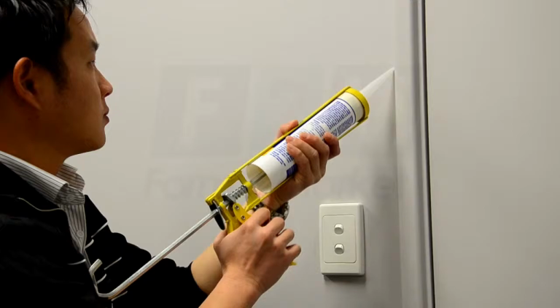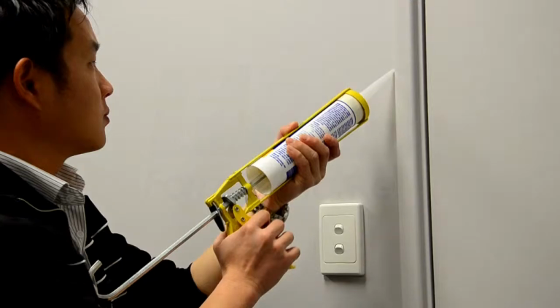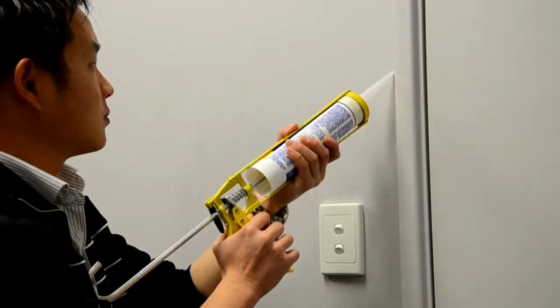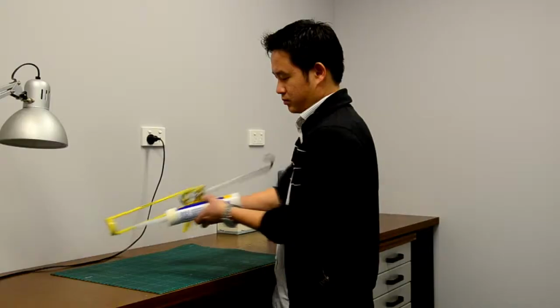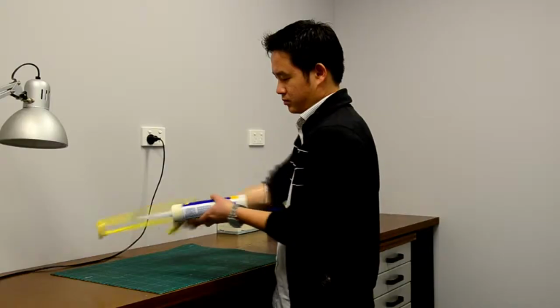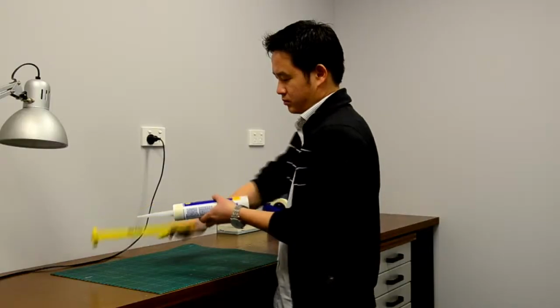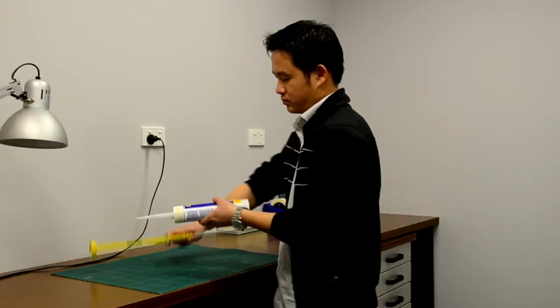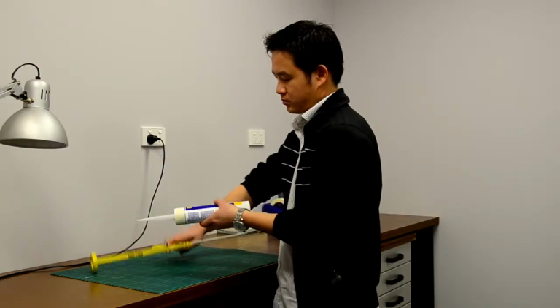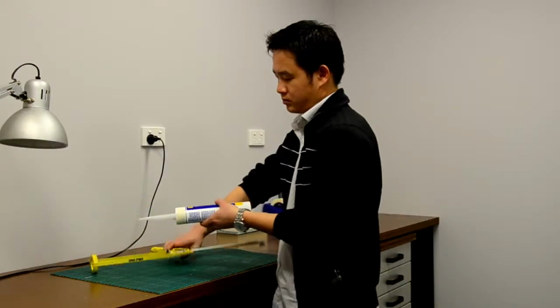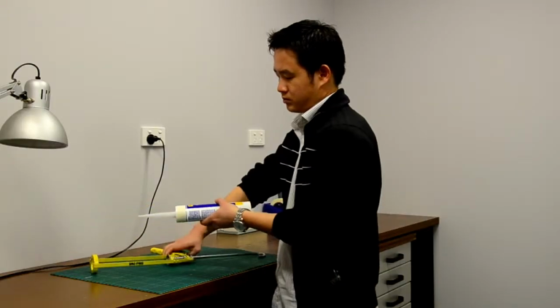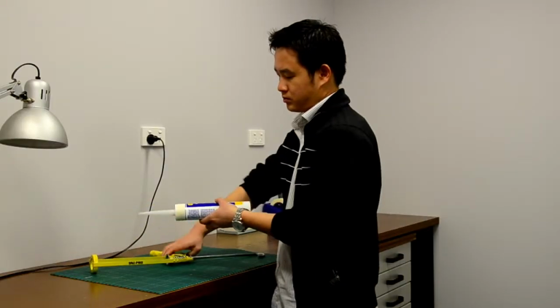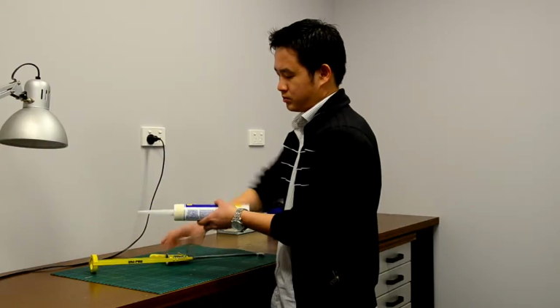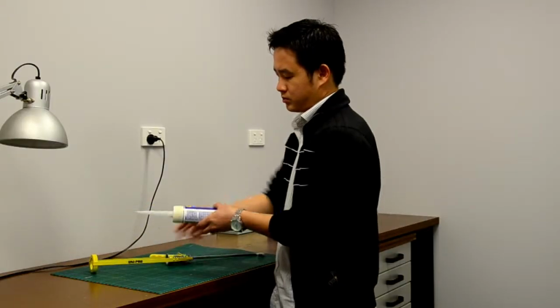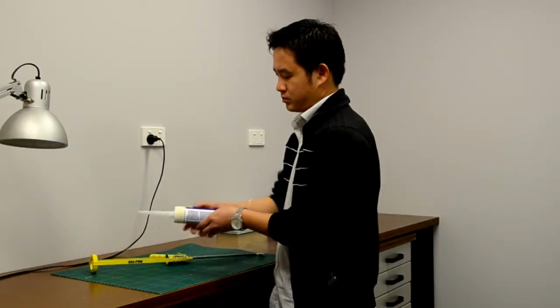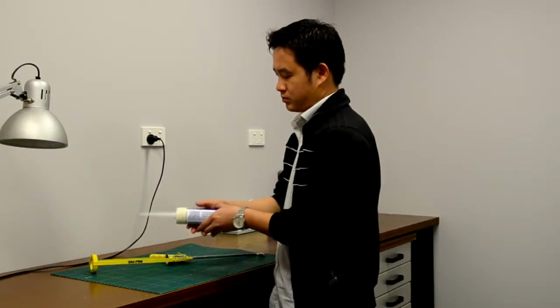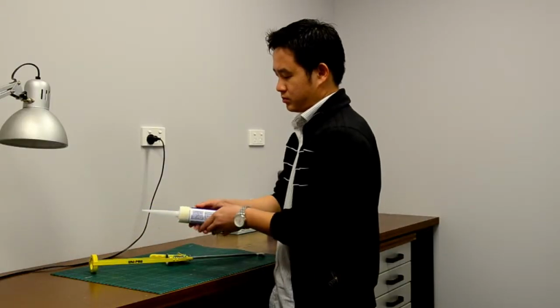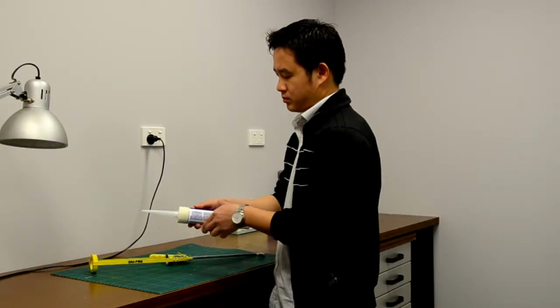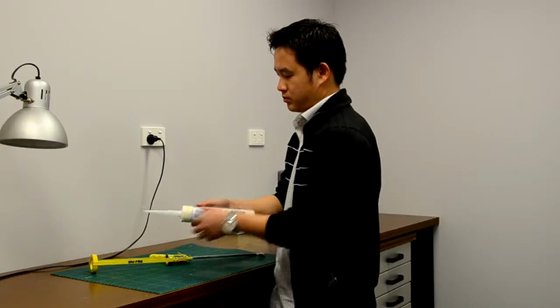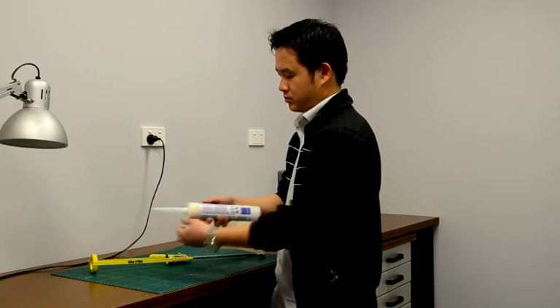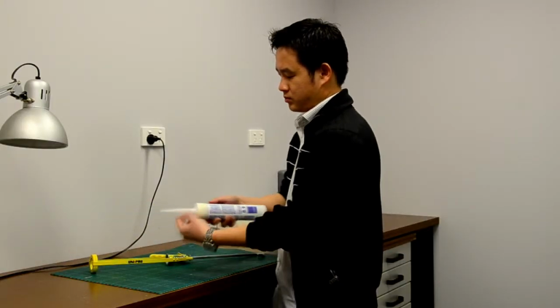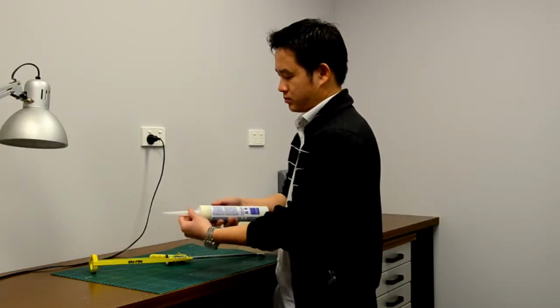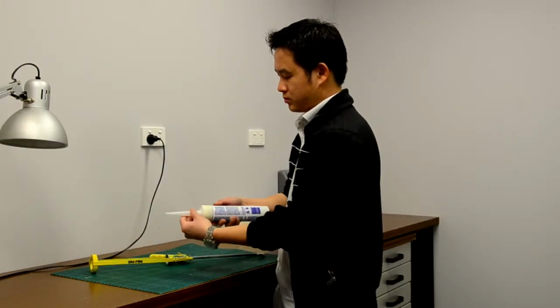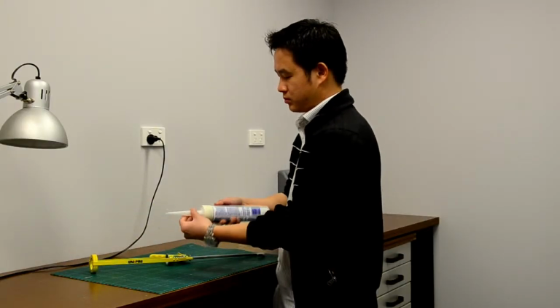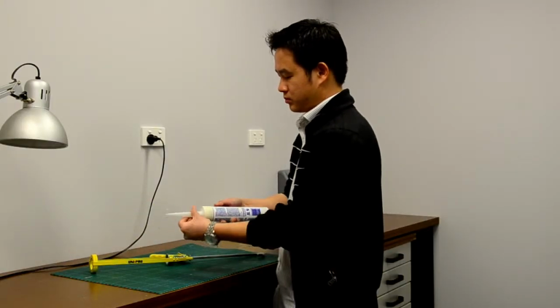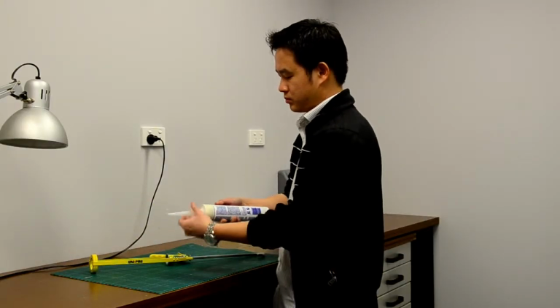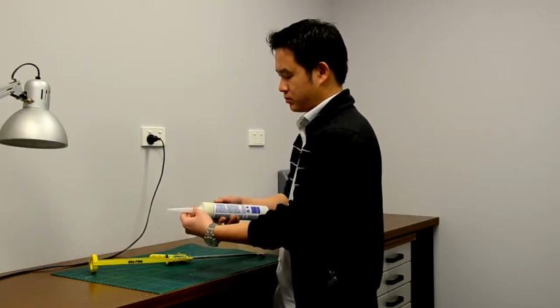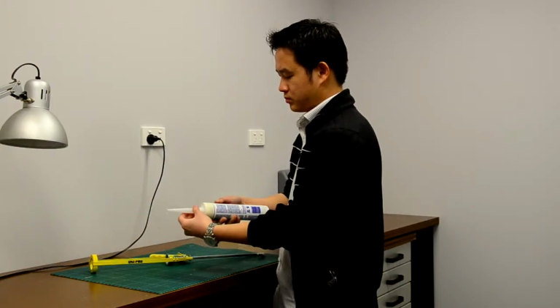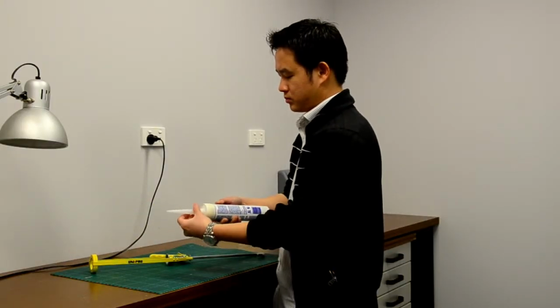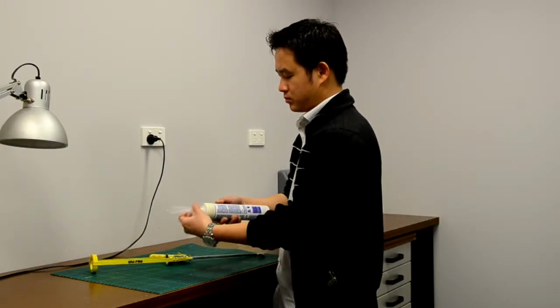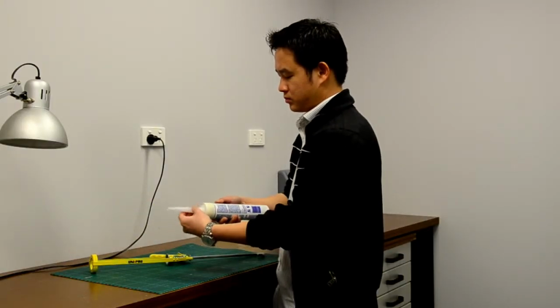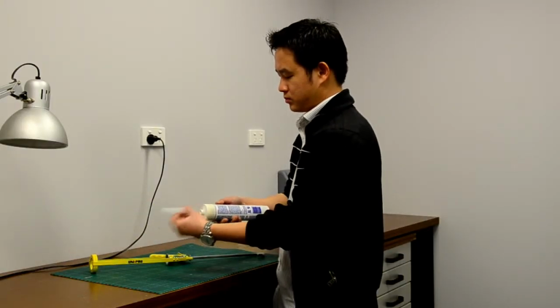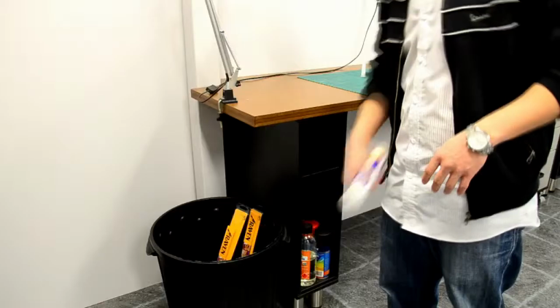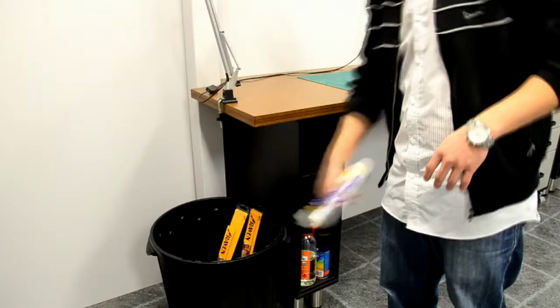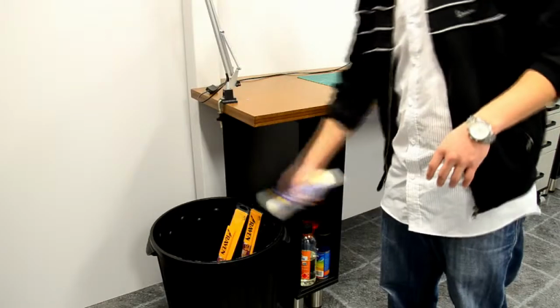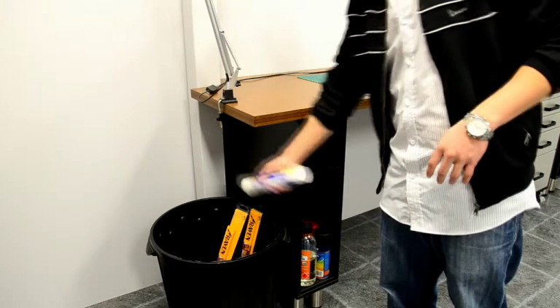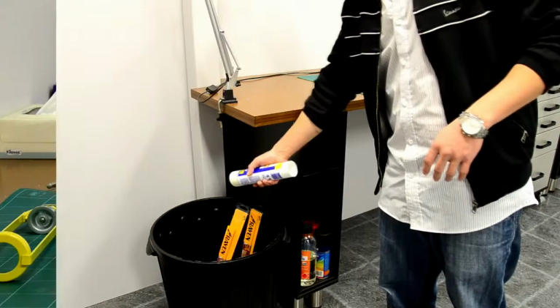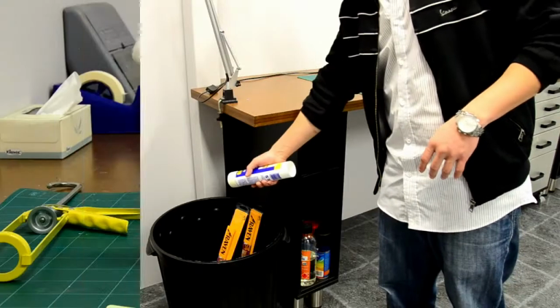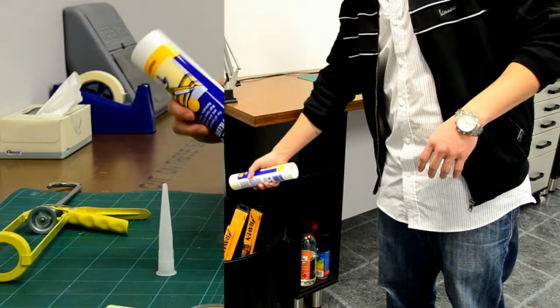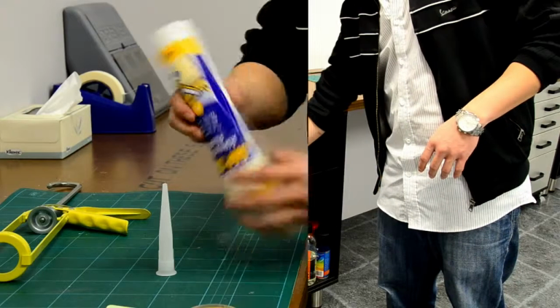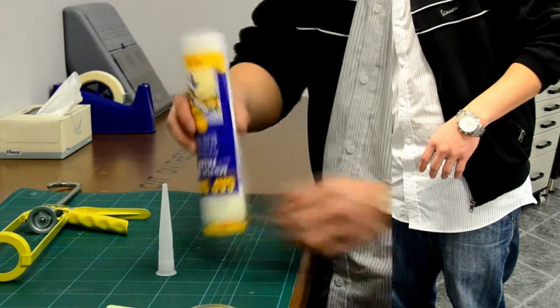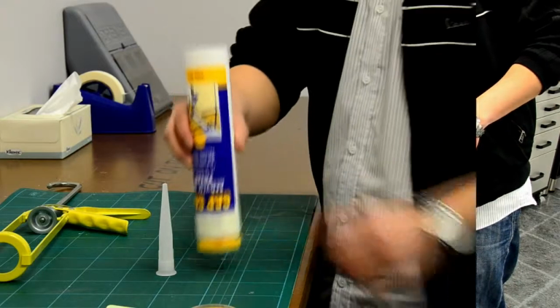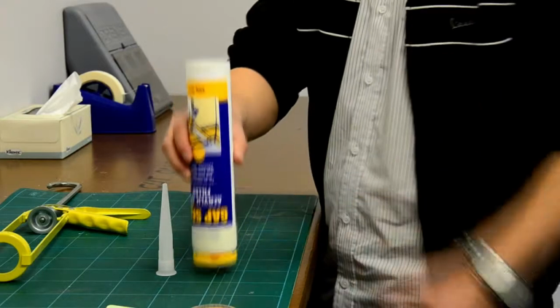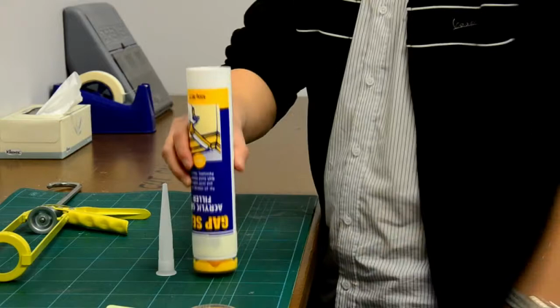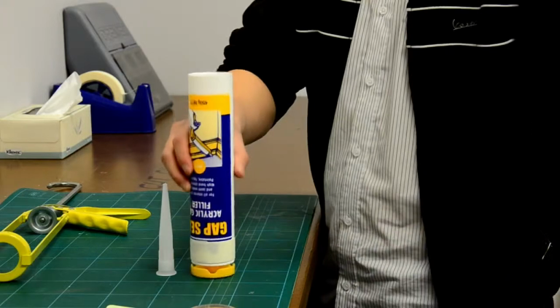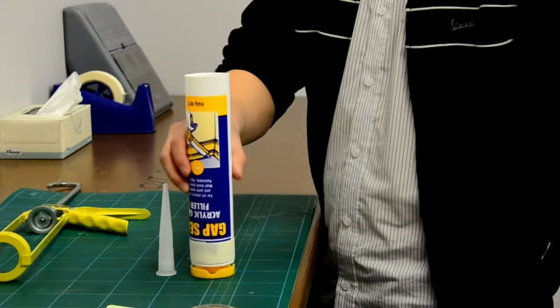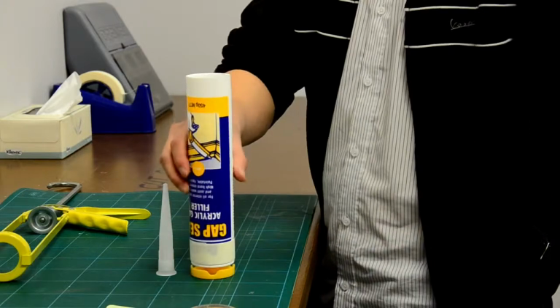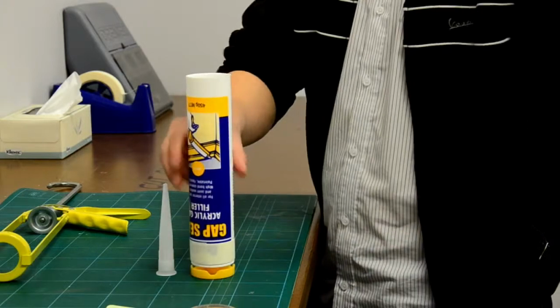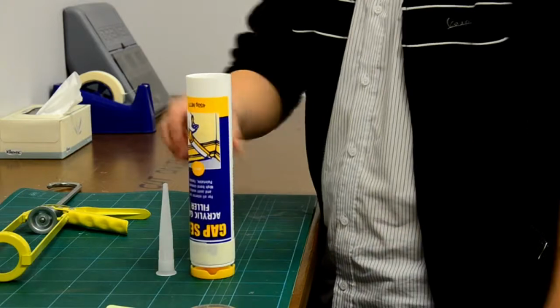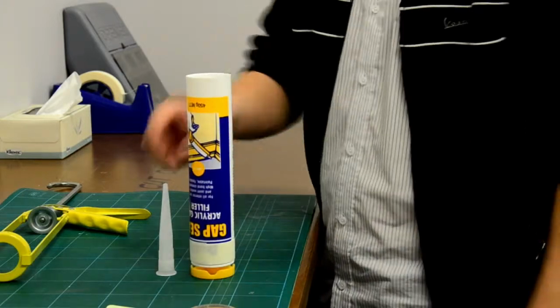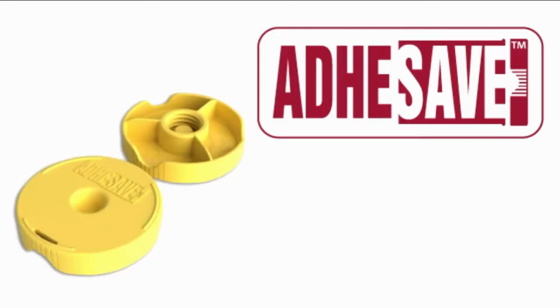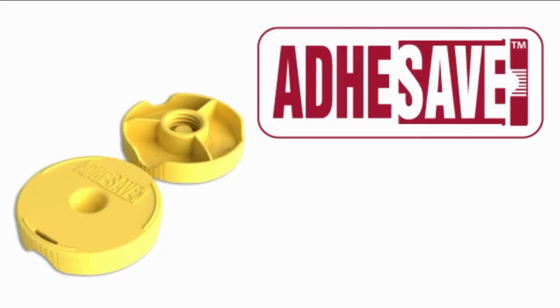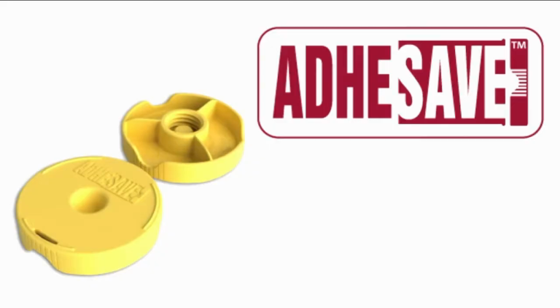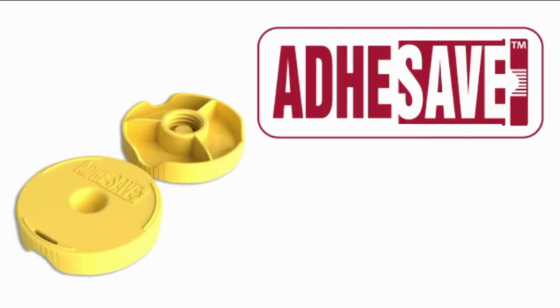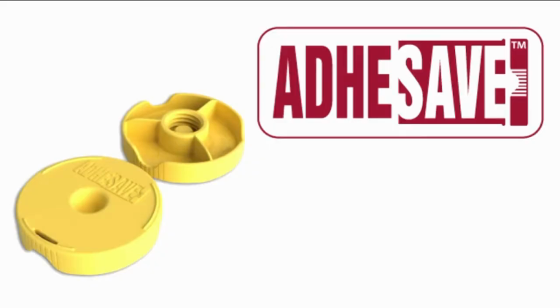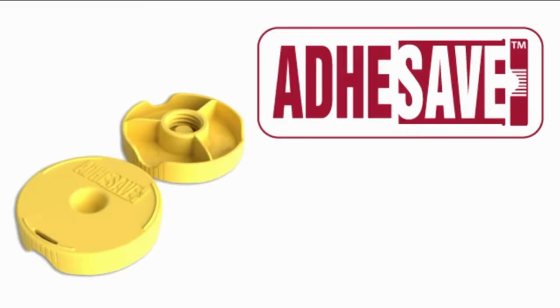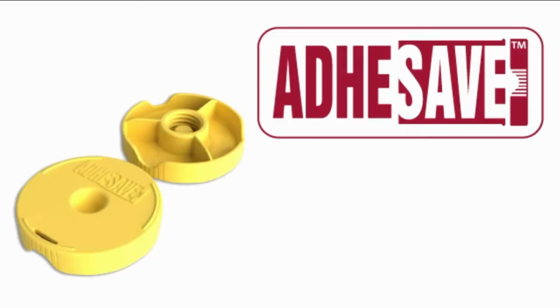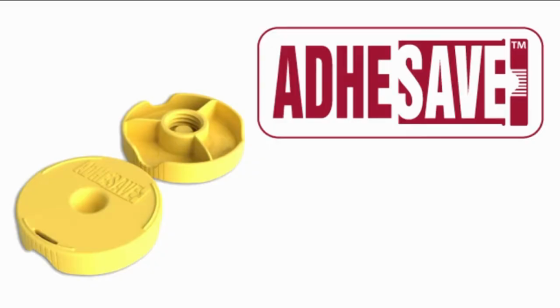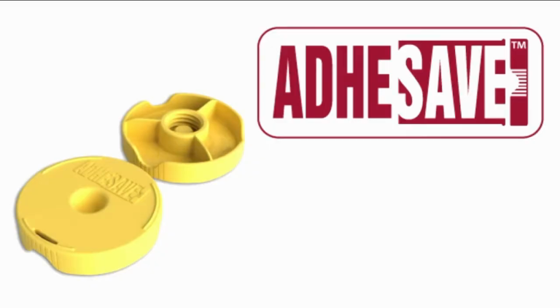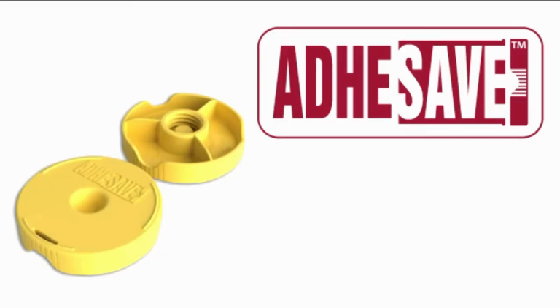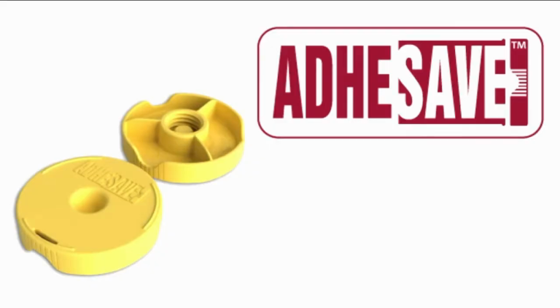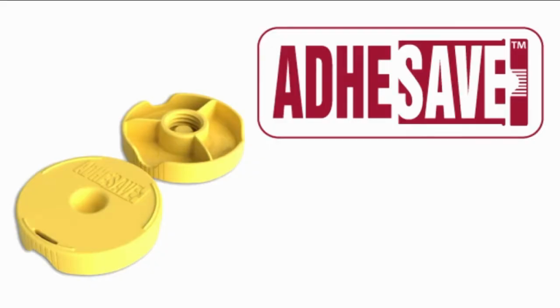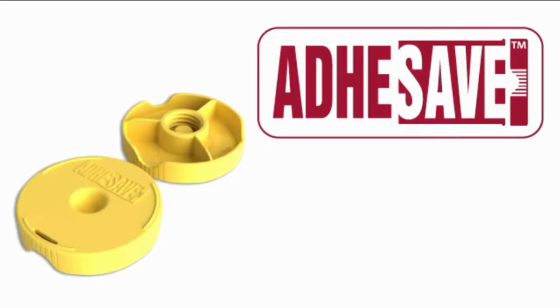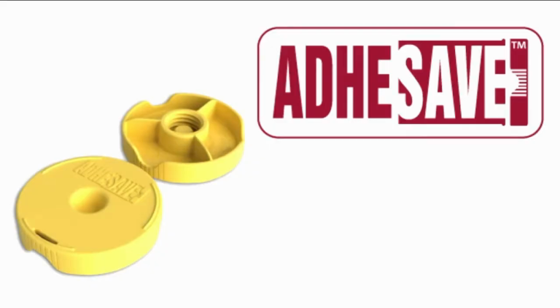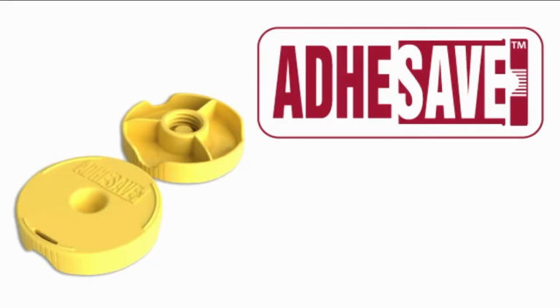Are you tired of your silicon and adhesive tubes drying out and clogging up? Don't throw it out, save it with the Adisave.